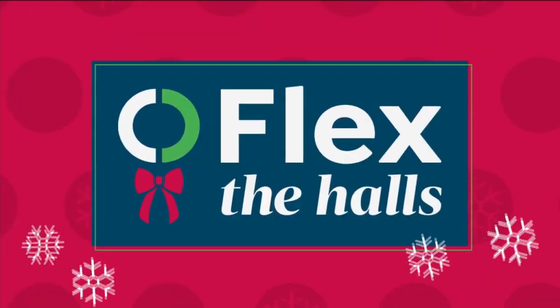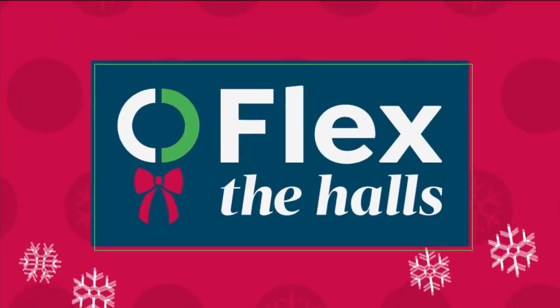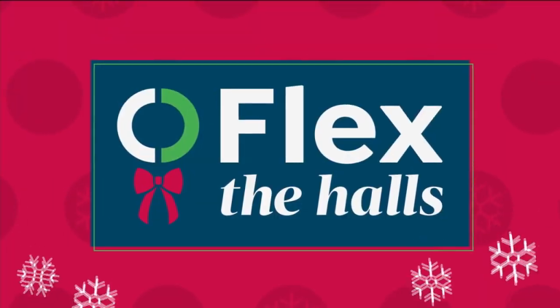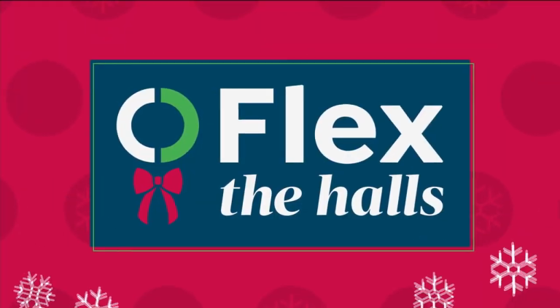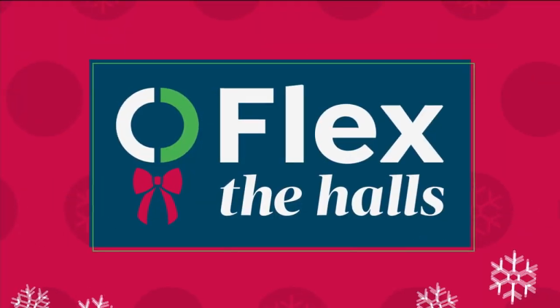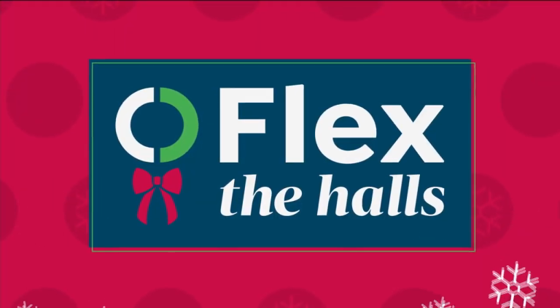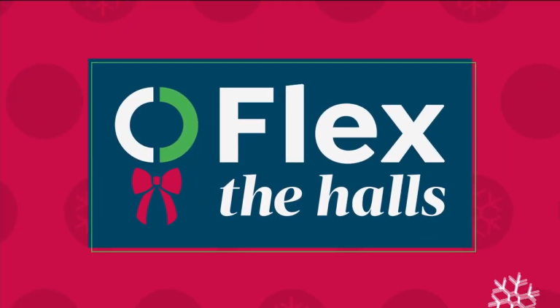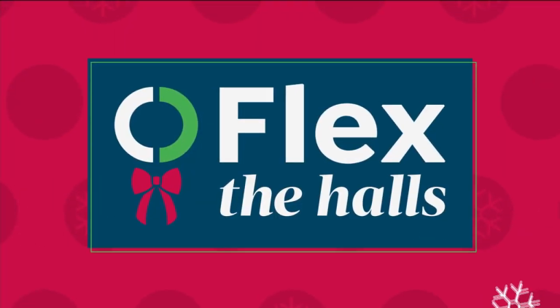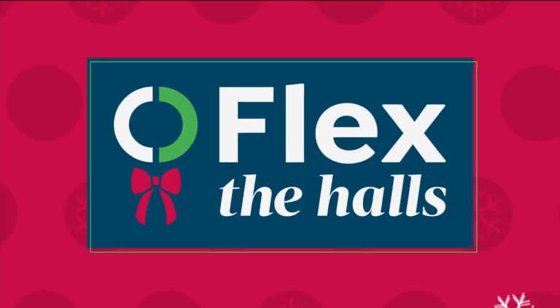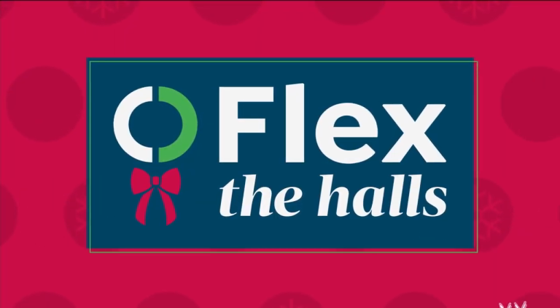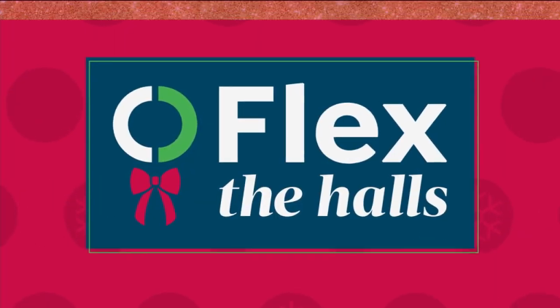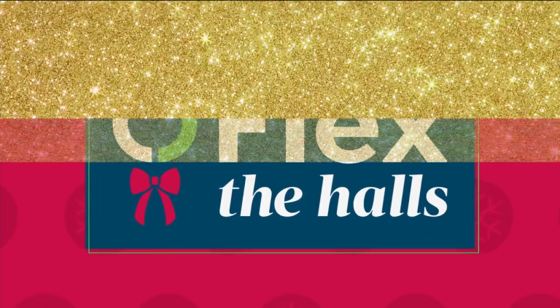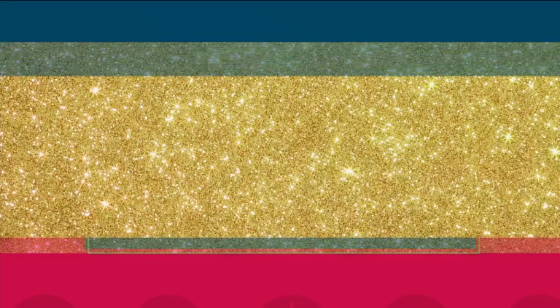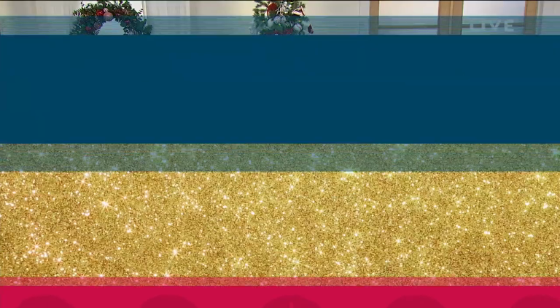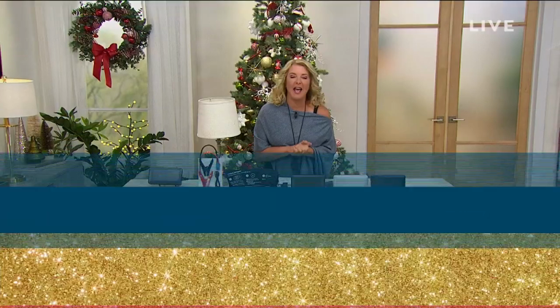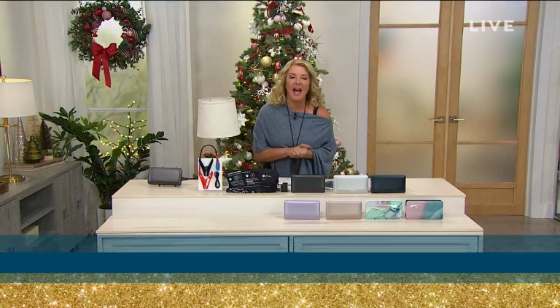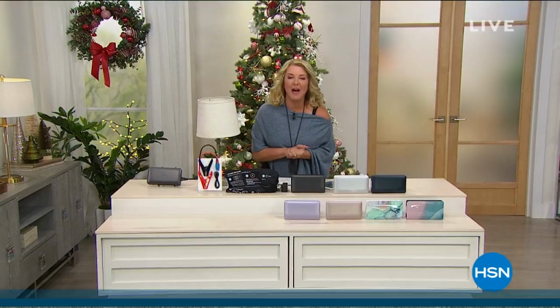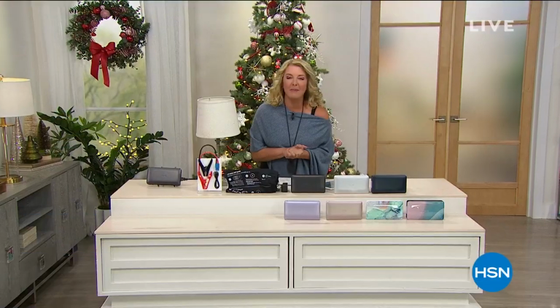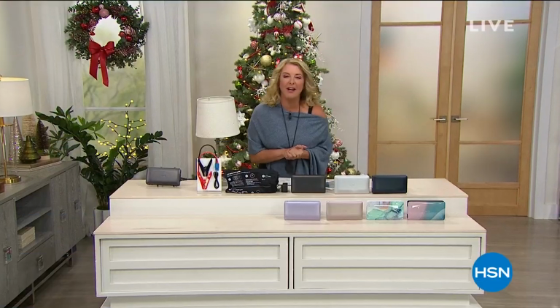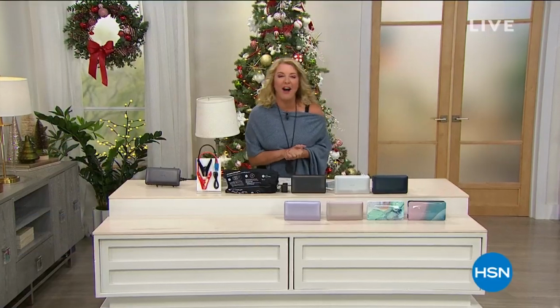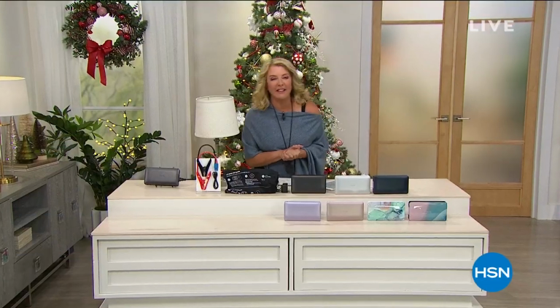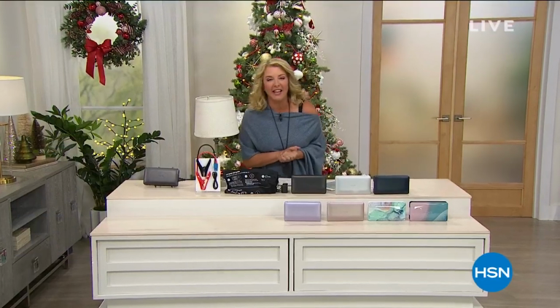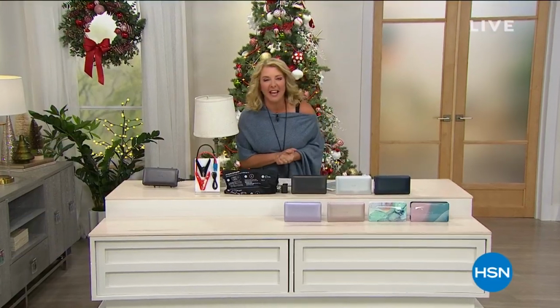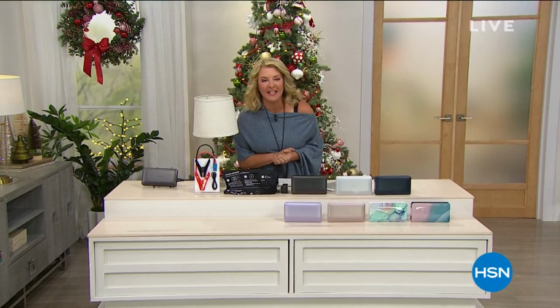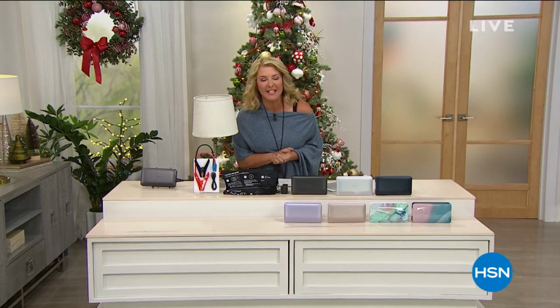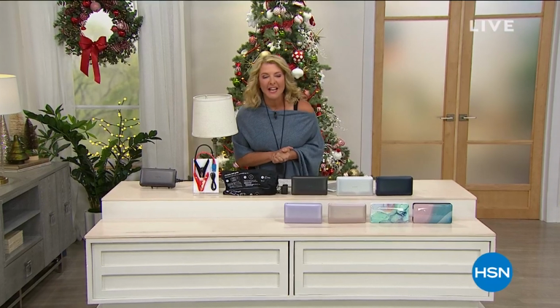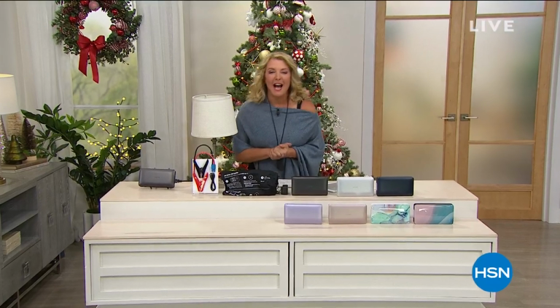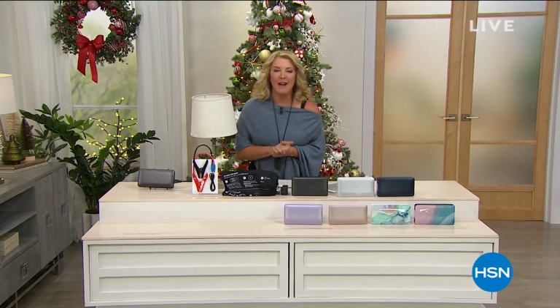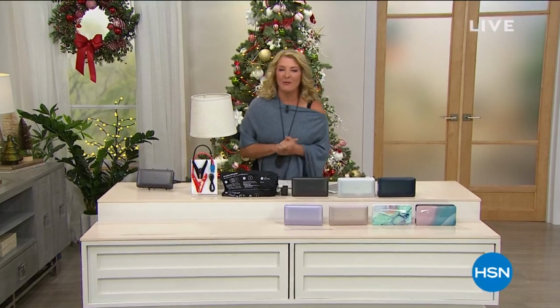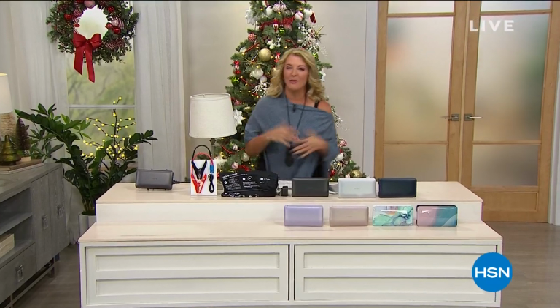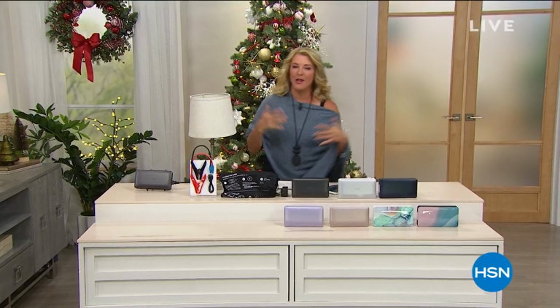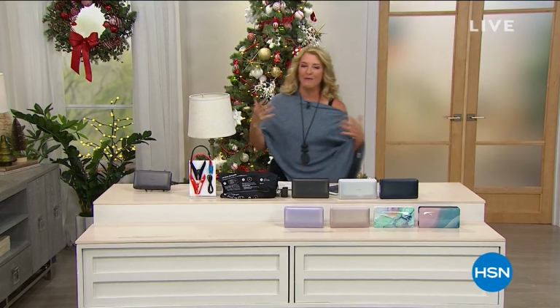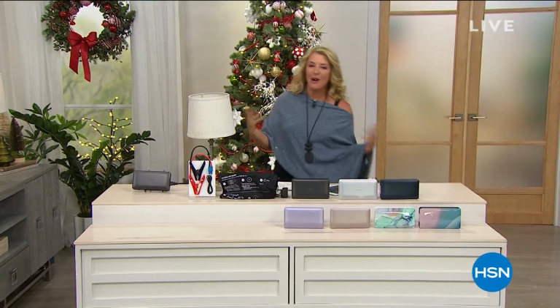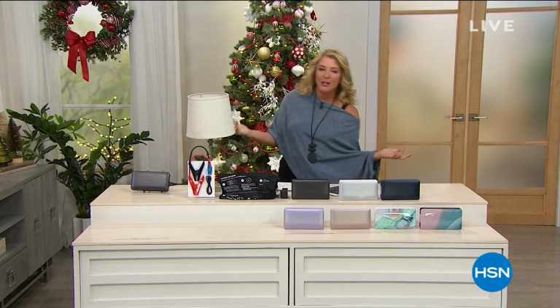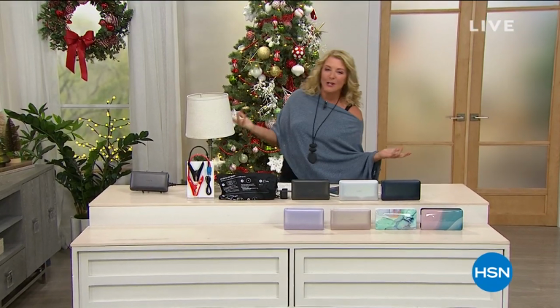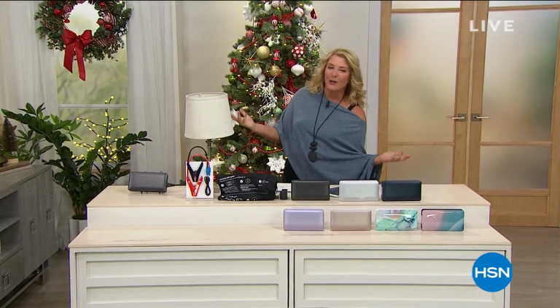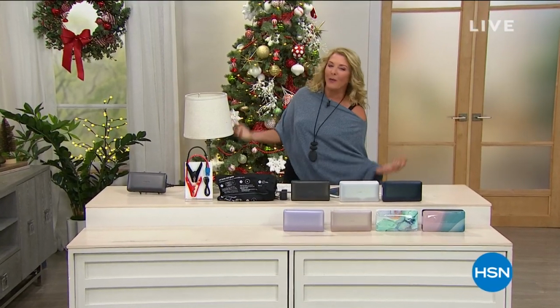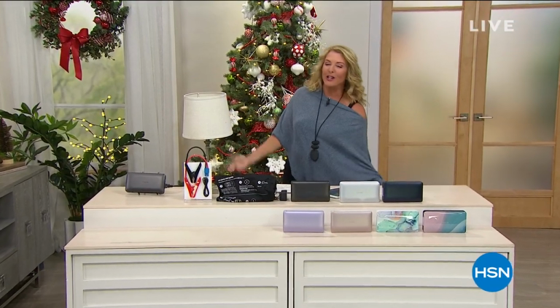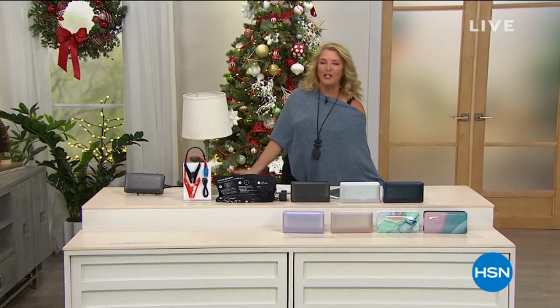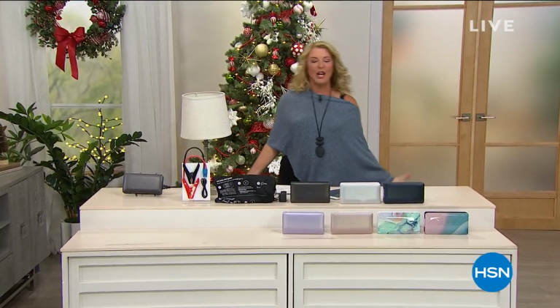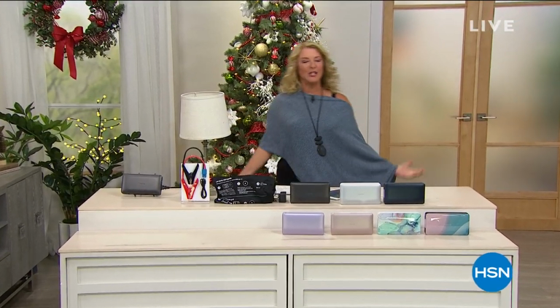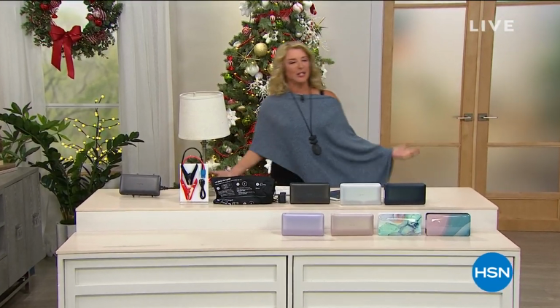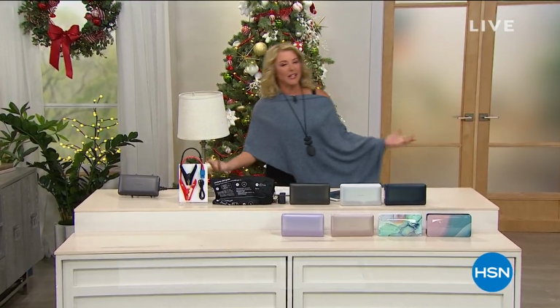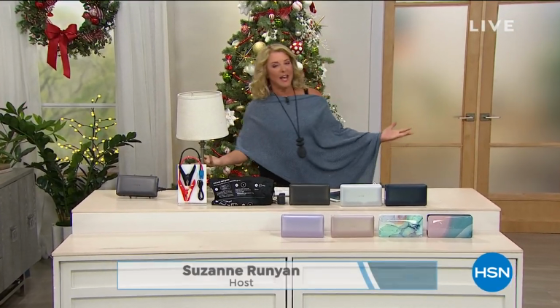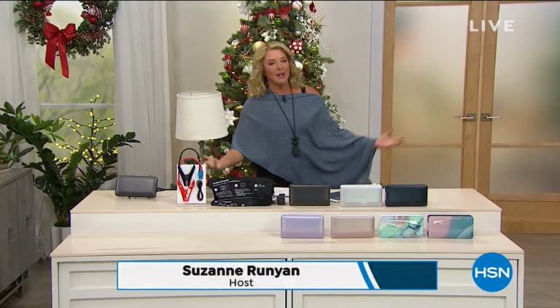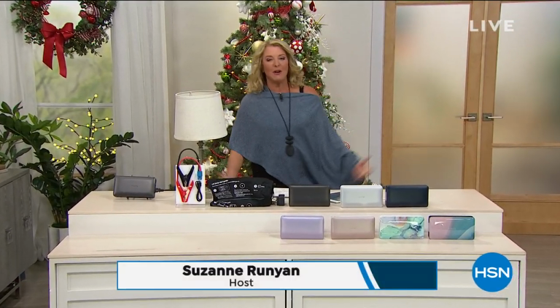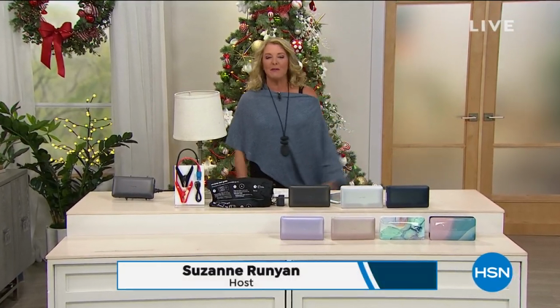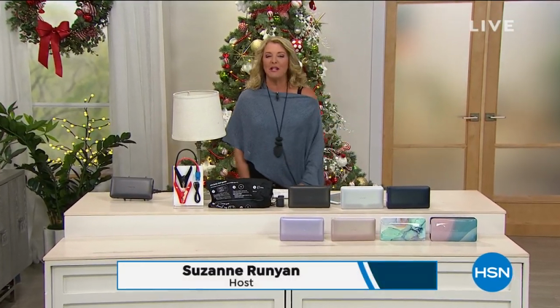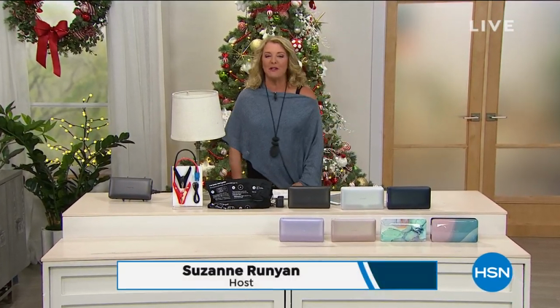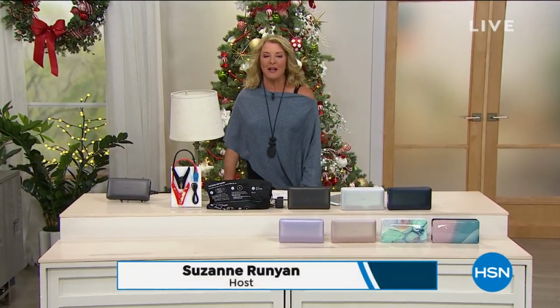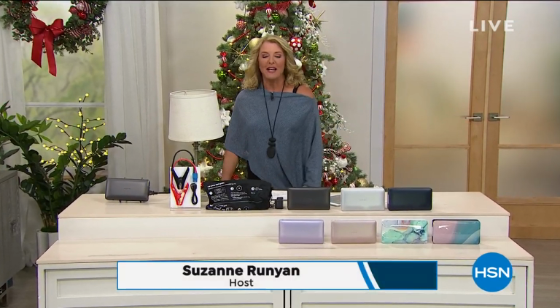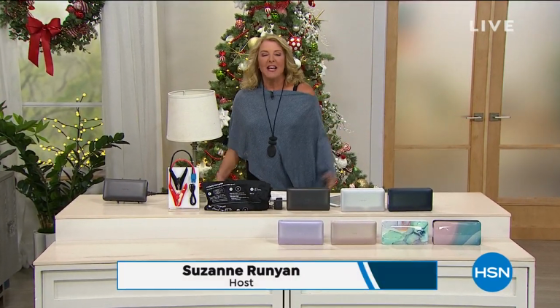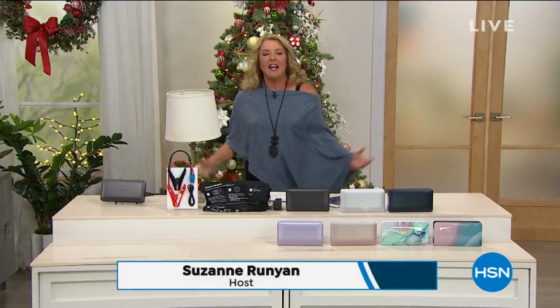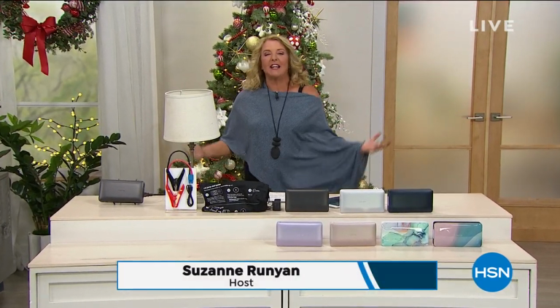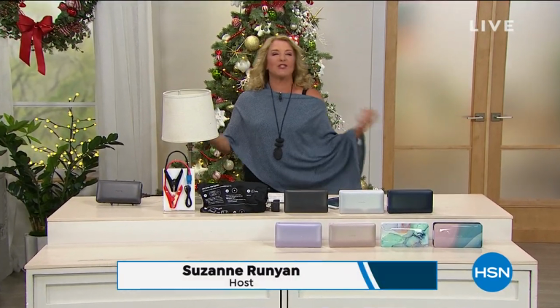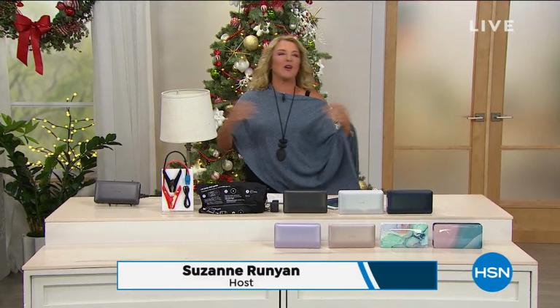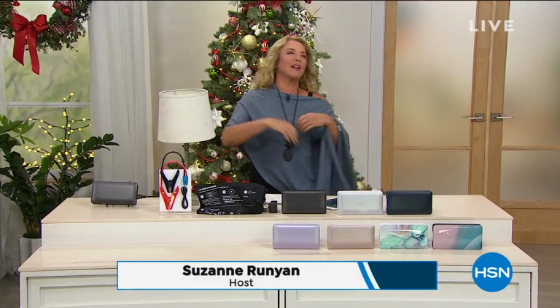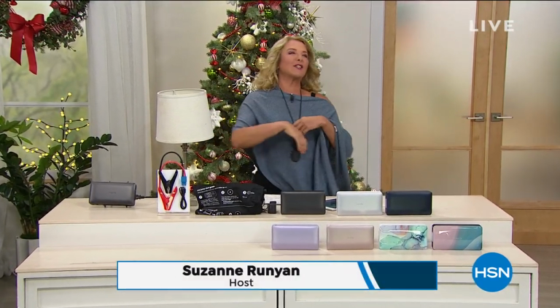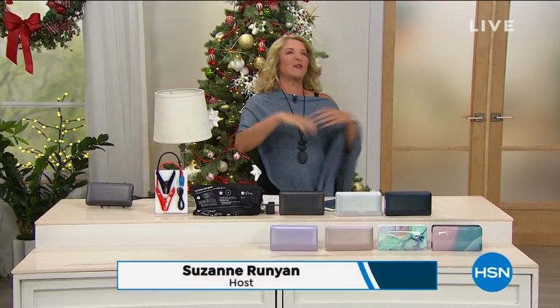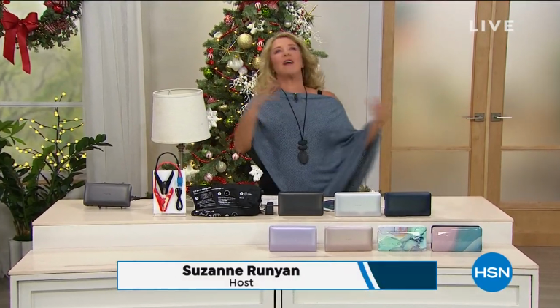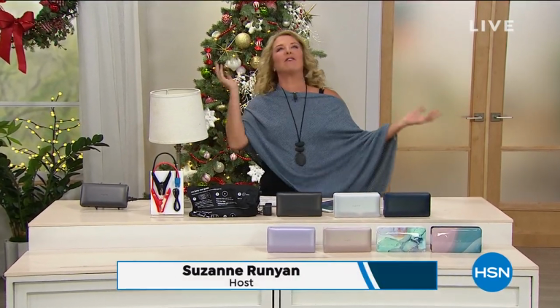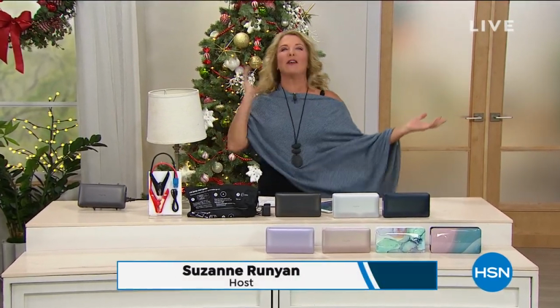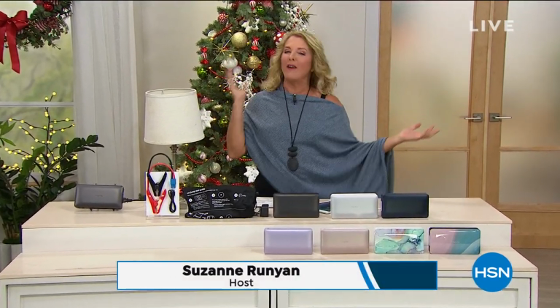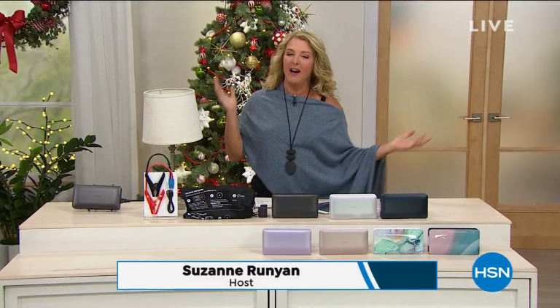Hello, hello, hello, and happy holidays. I'm Suzanne Runyon, you're watching HSN. And what are we doing? Electronics for everyone.